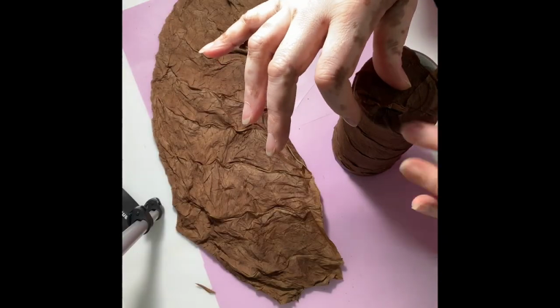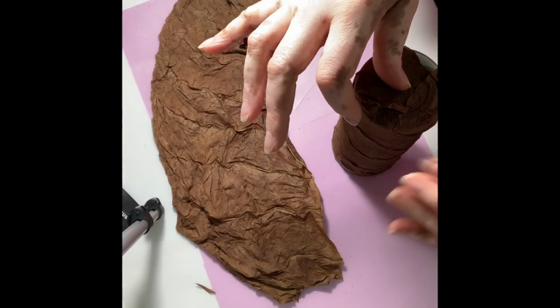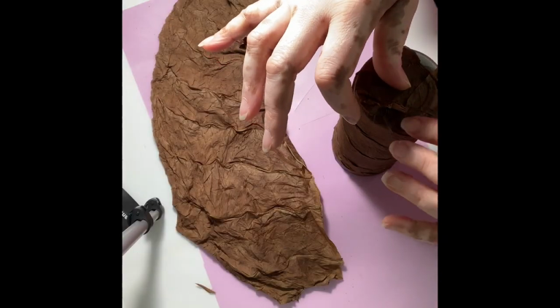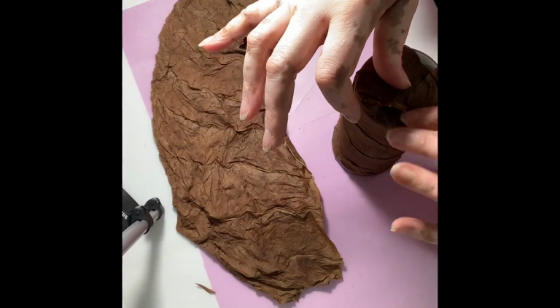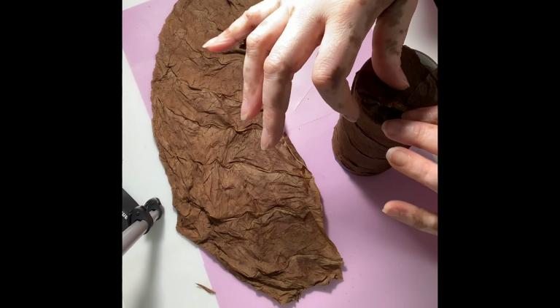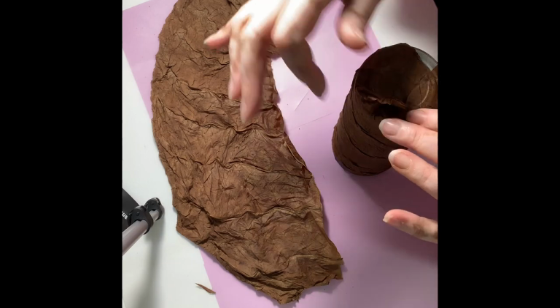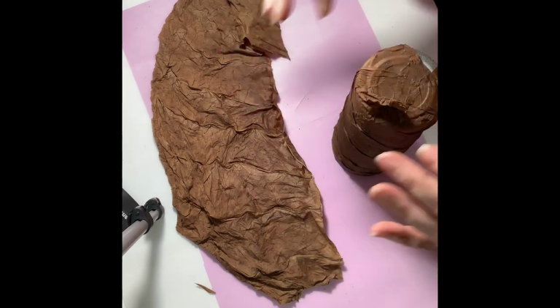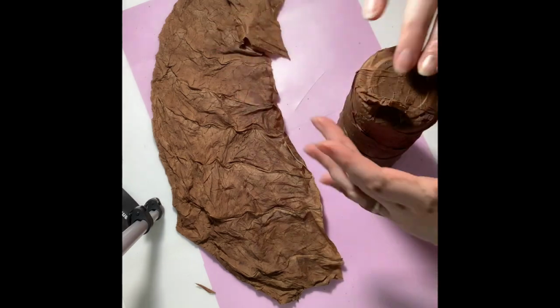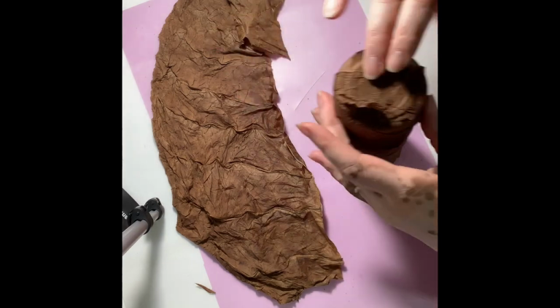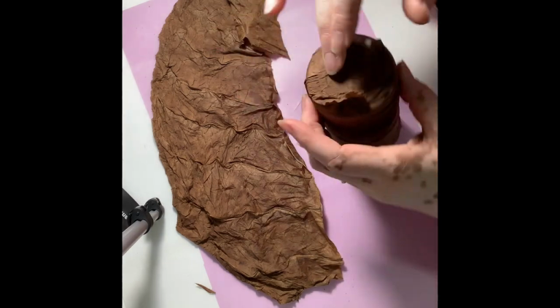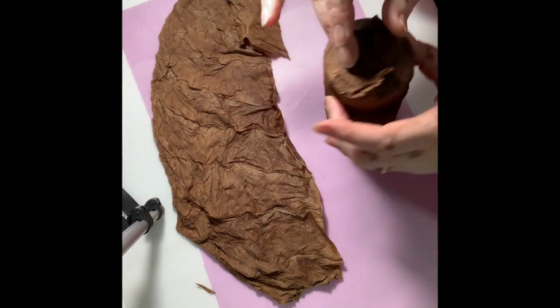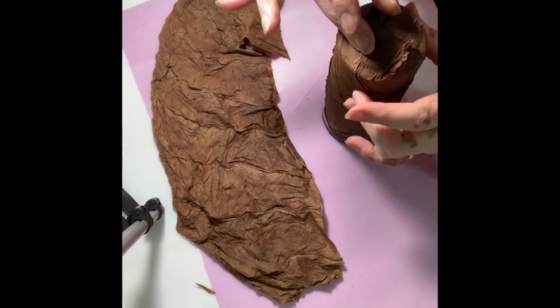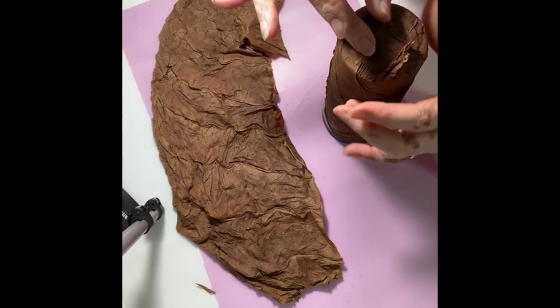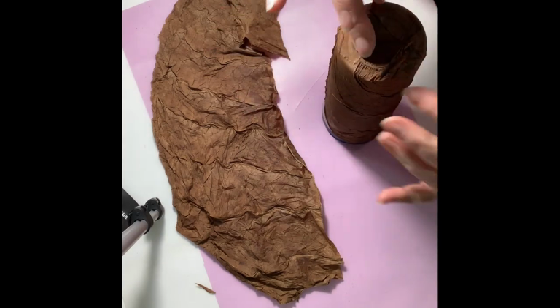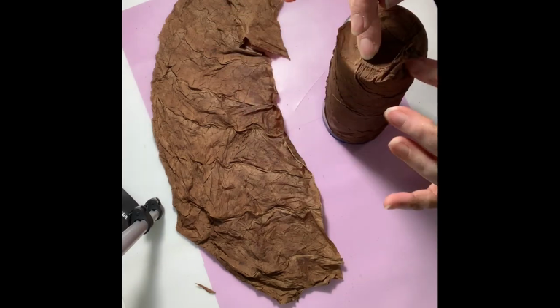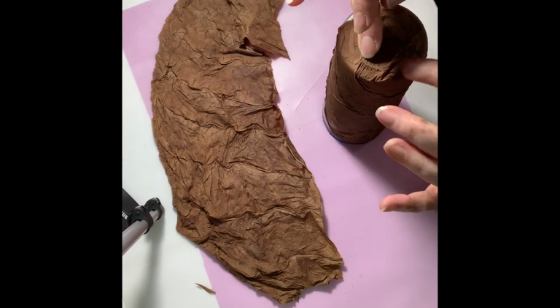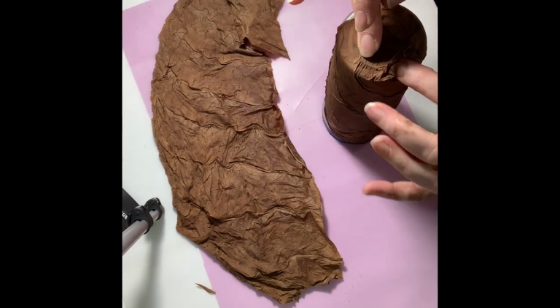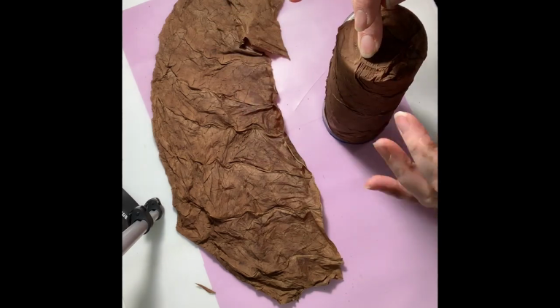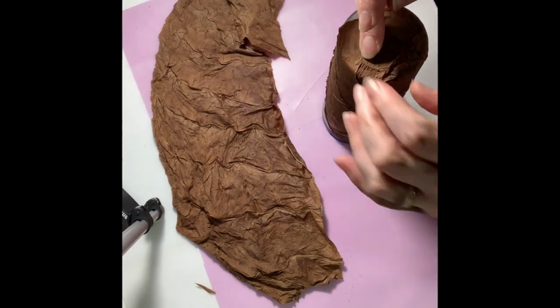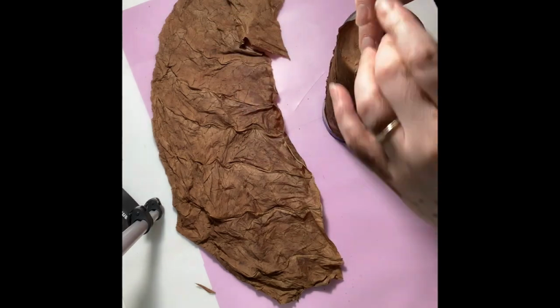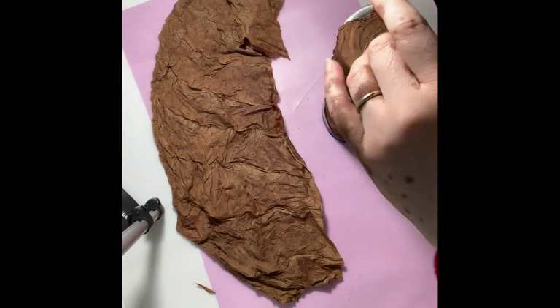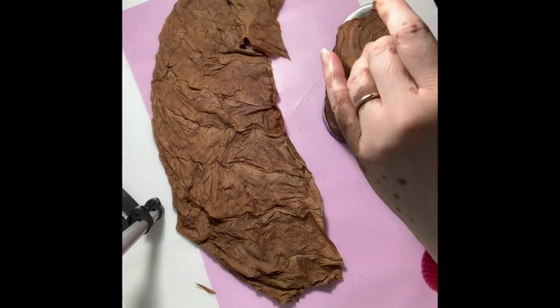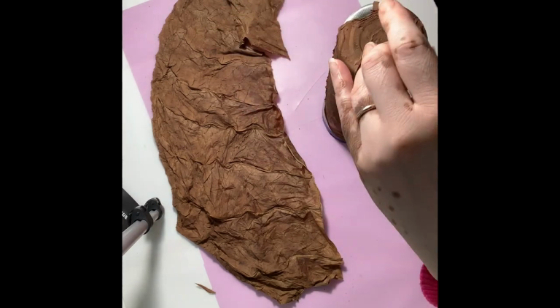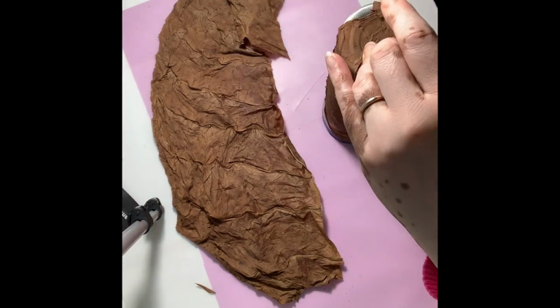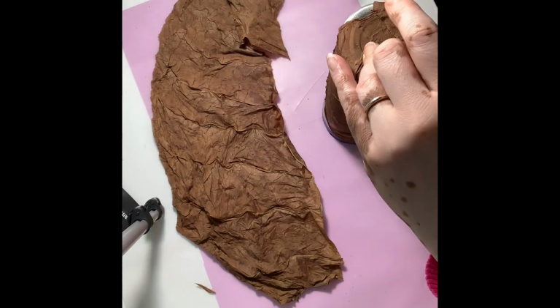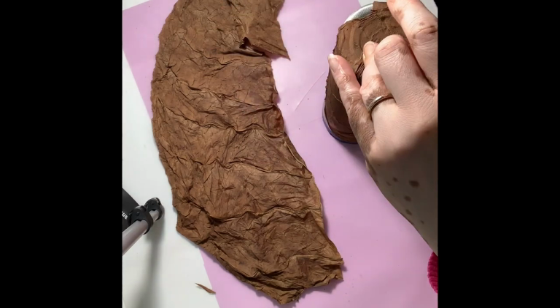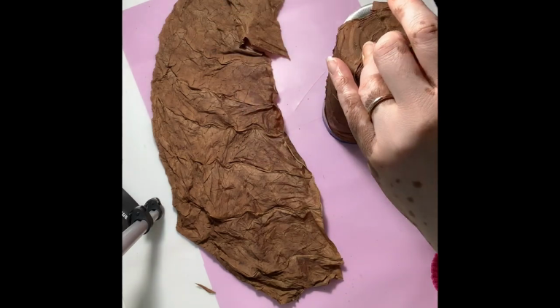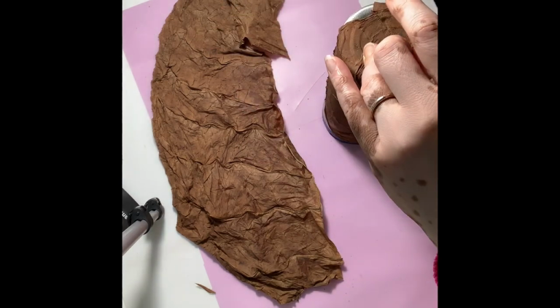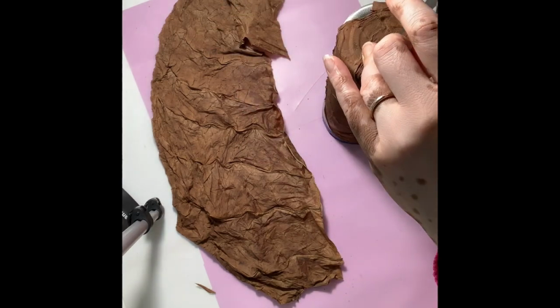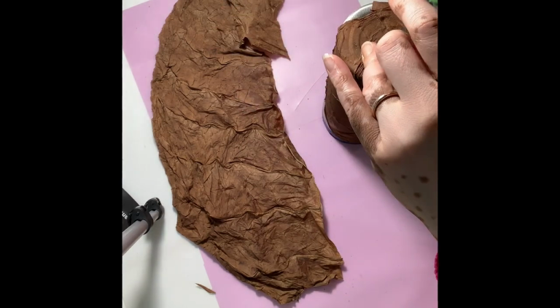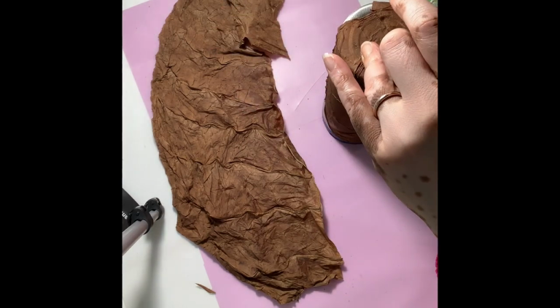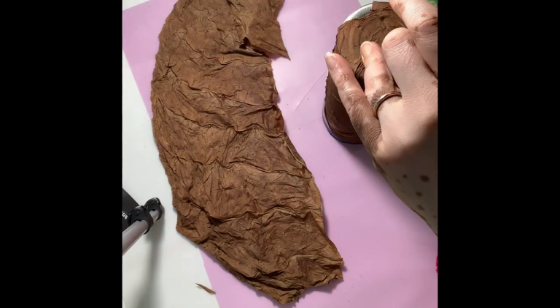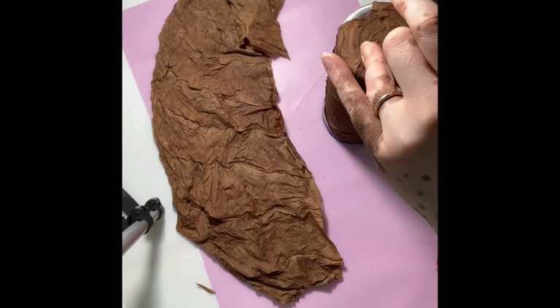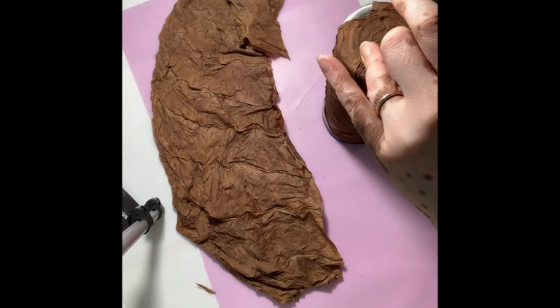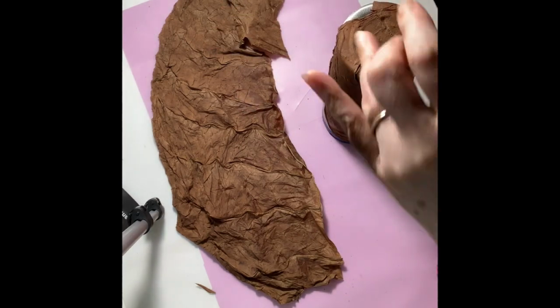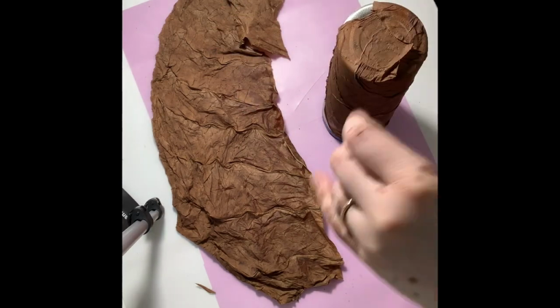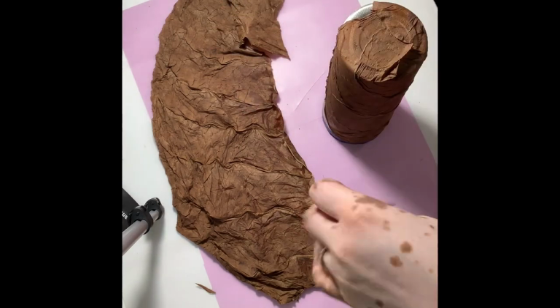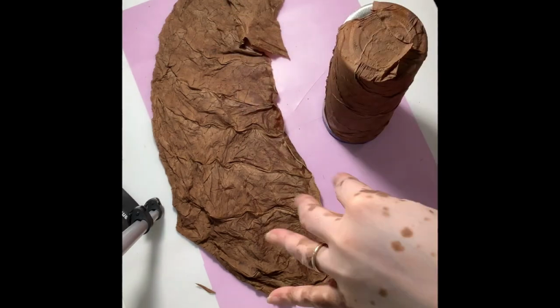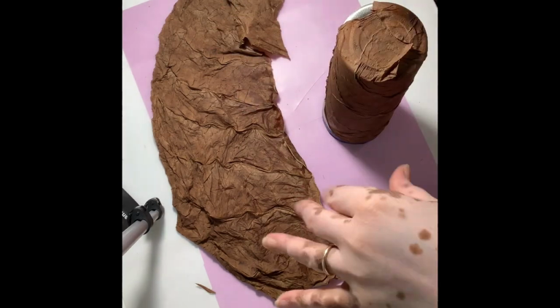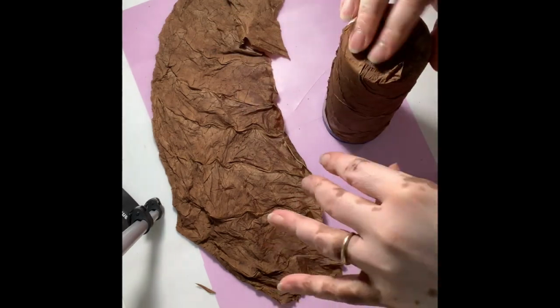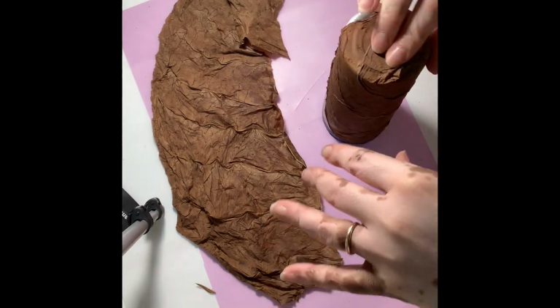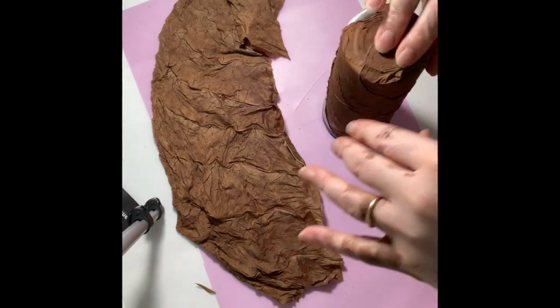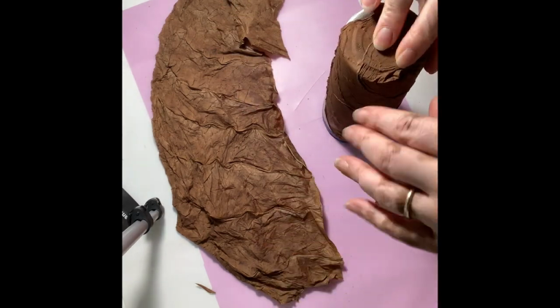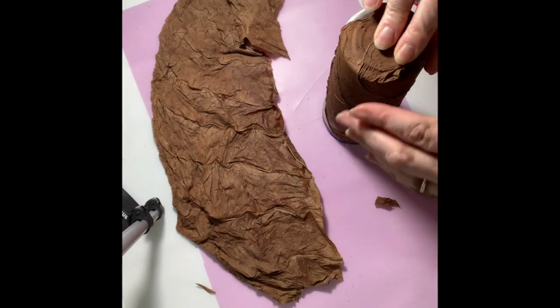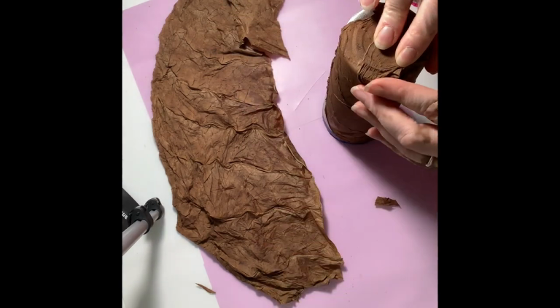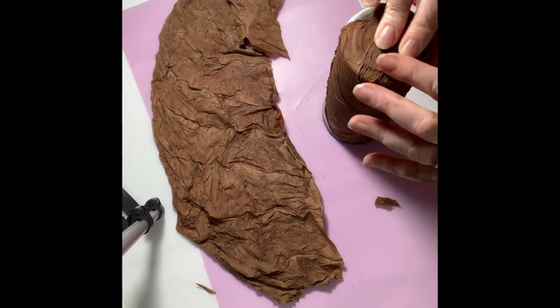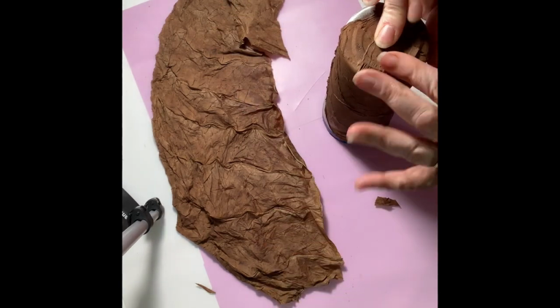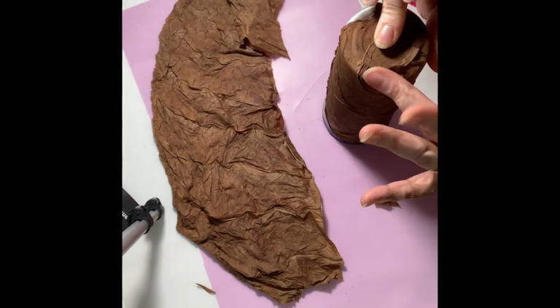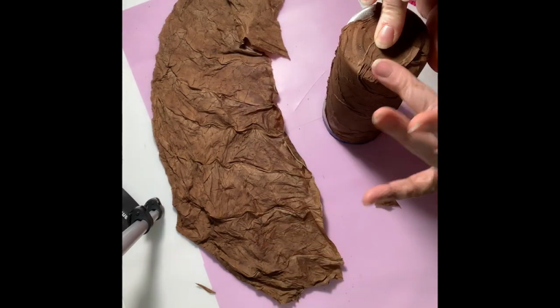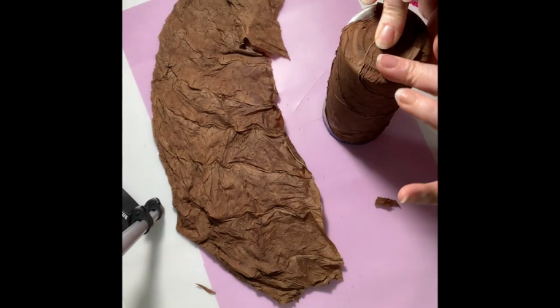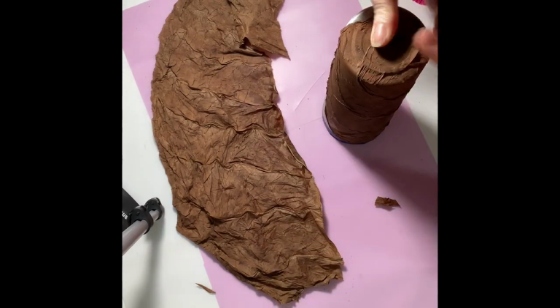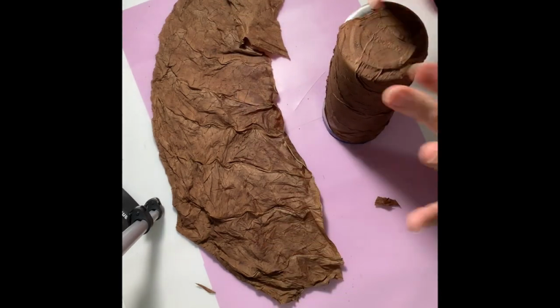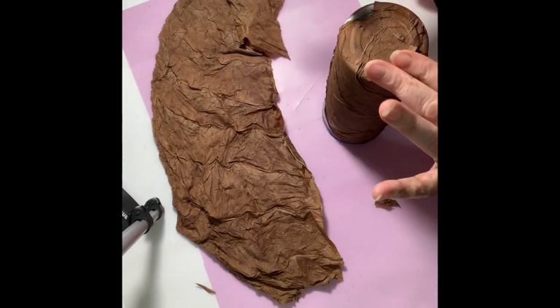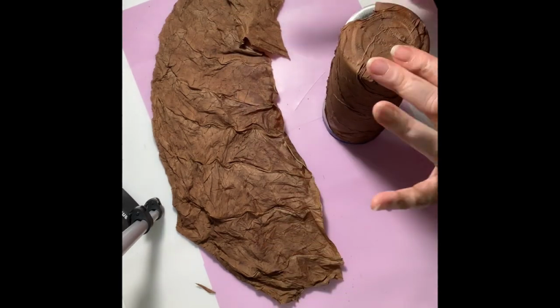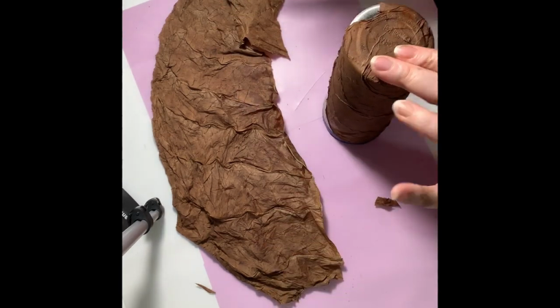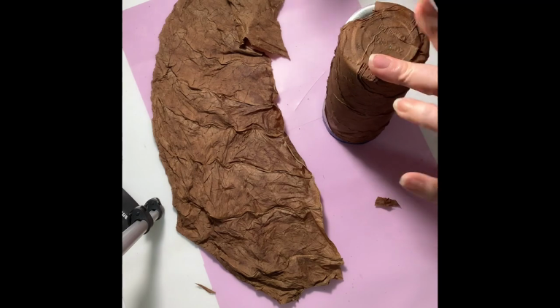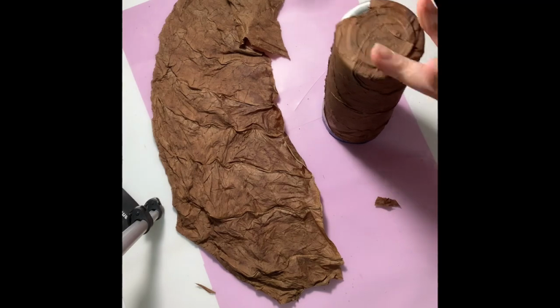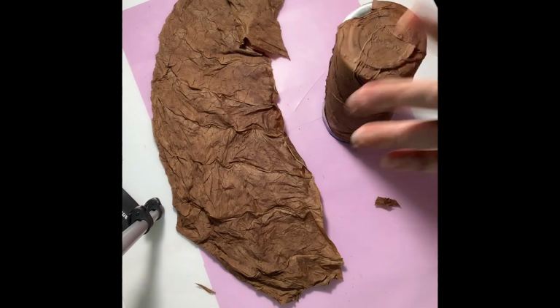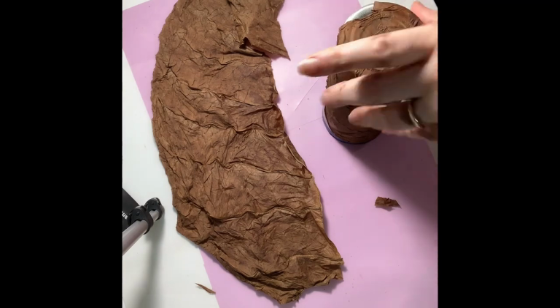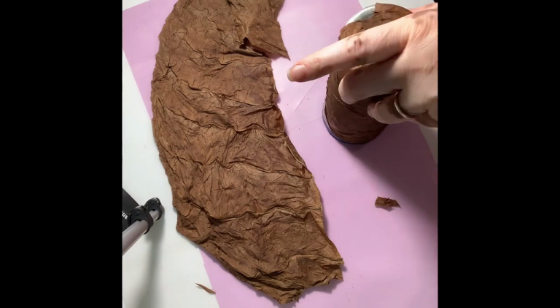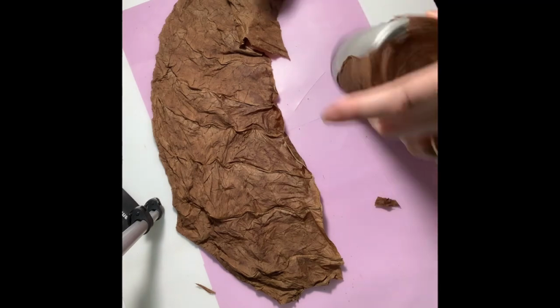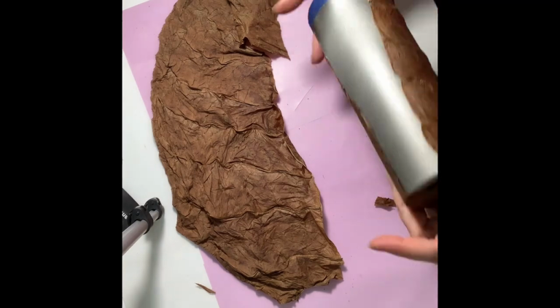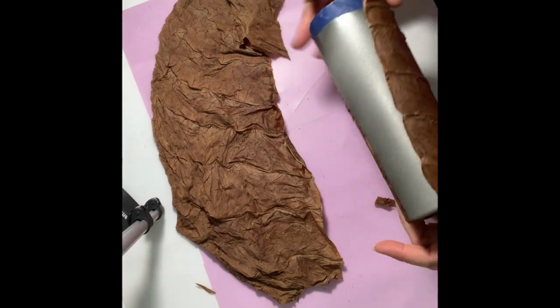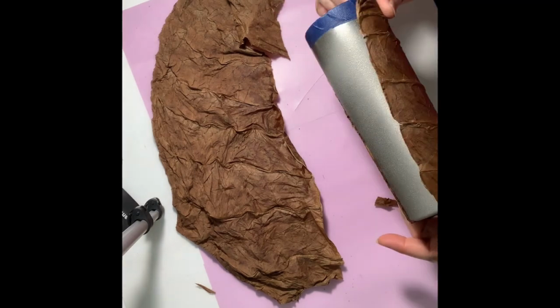I'm still working on my technique to get the tobacco smoothly on the bottom of the tumbler.